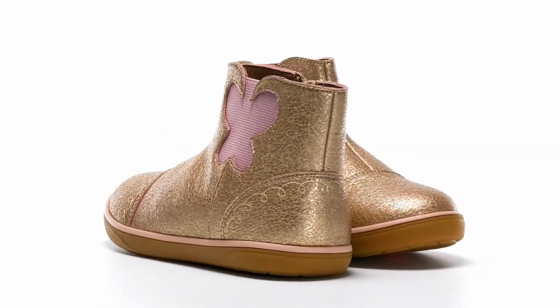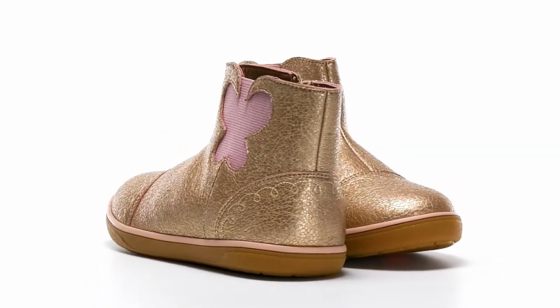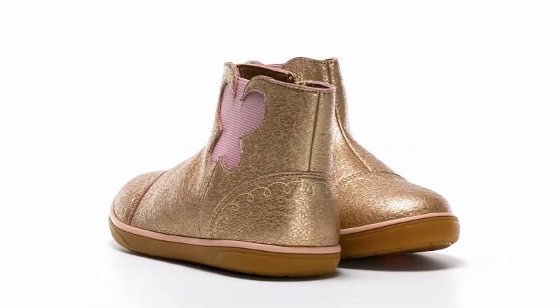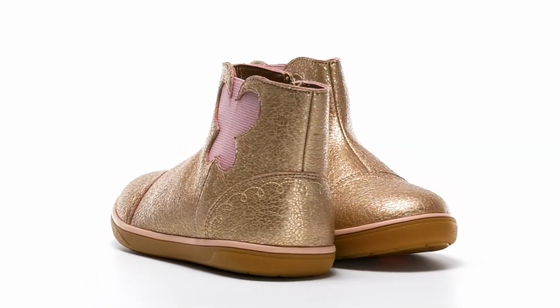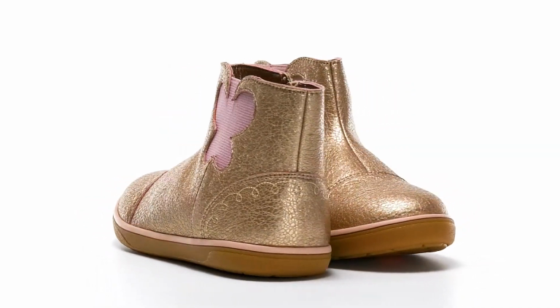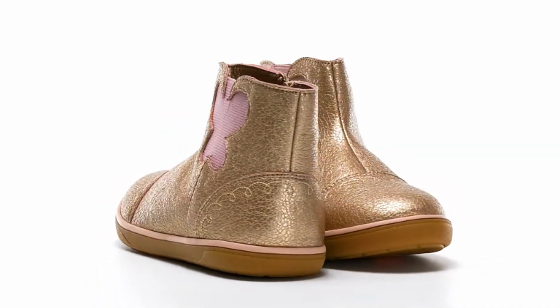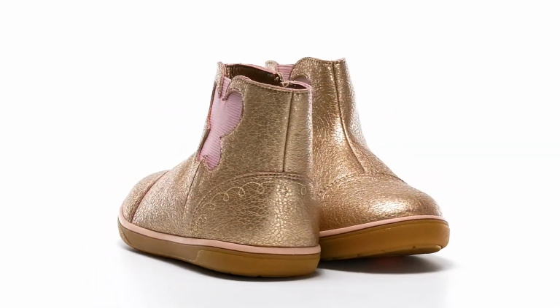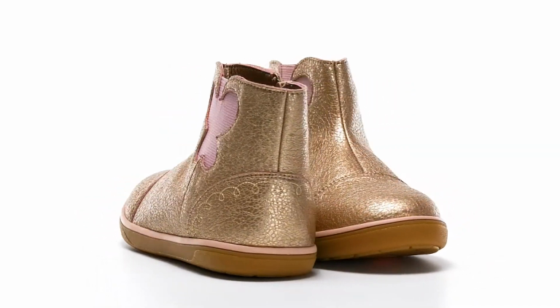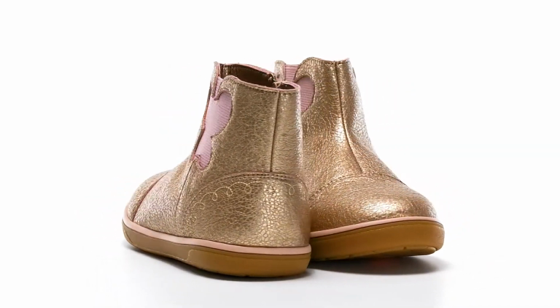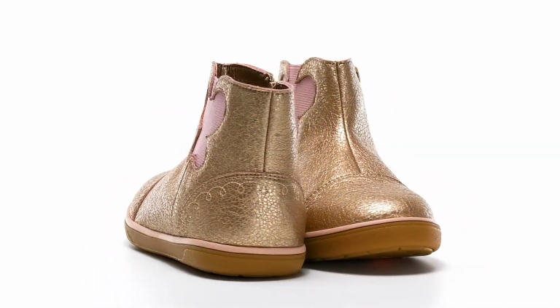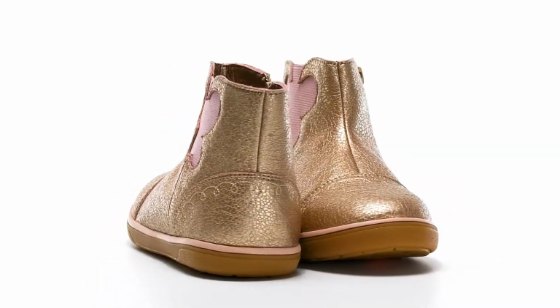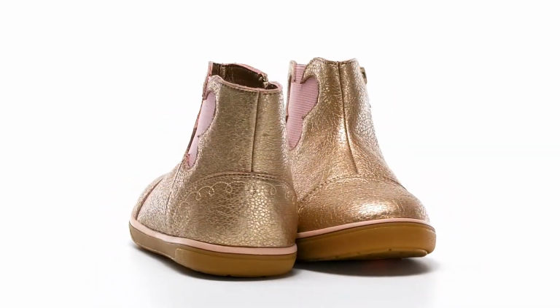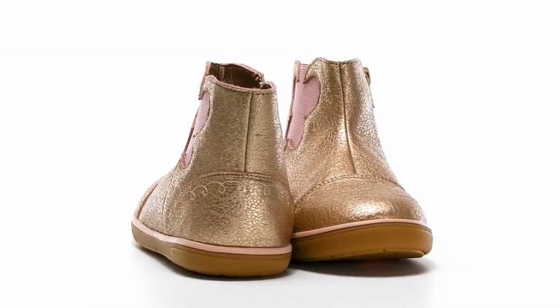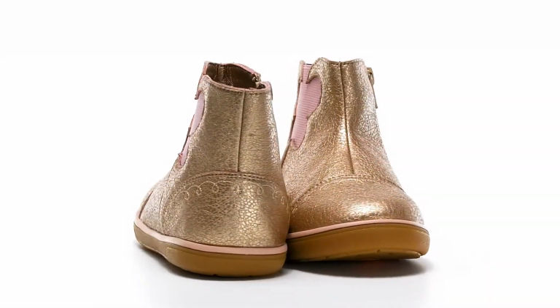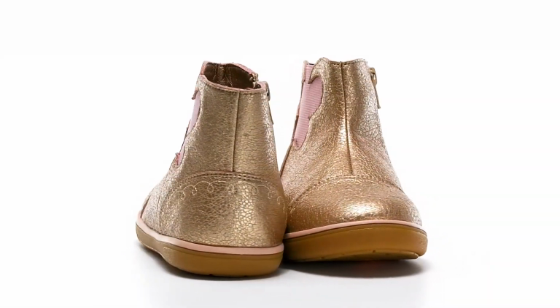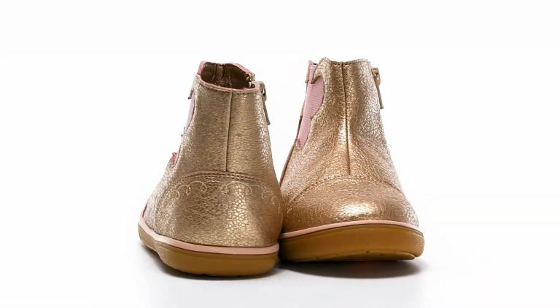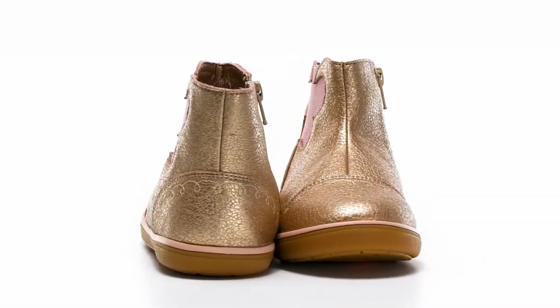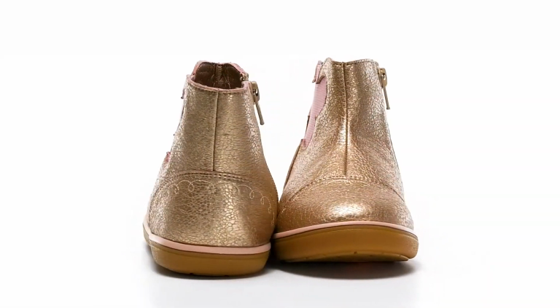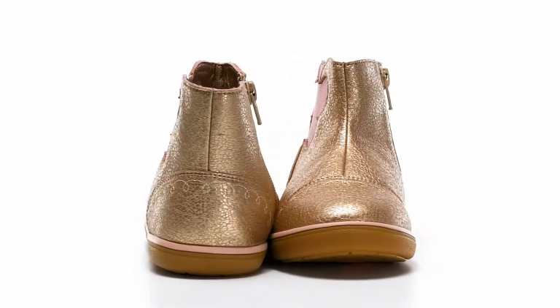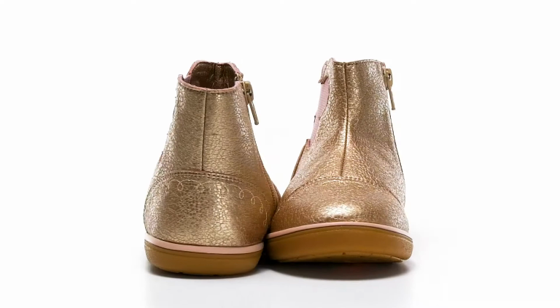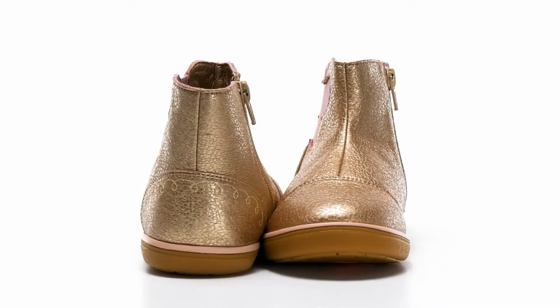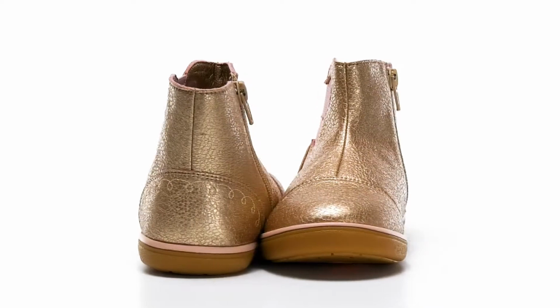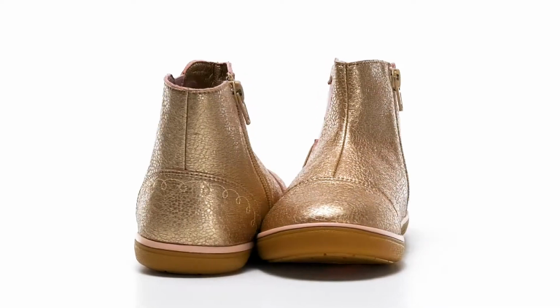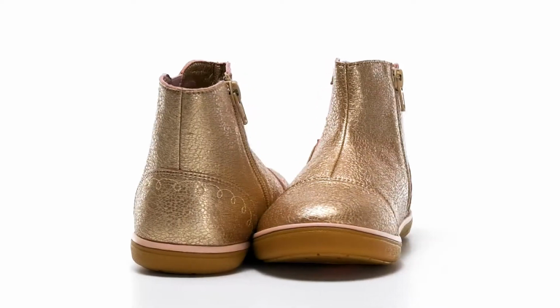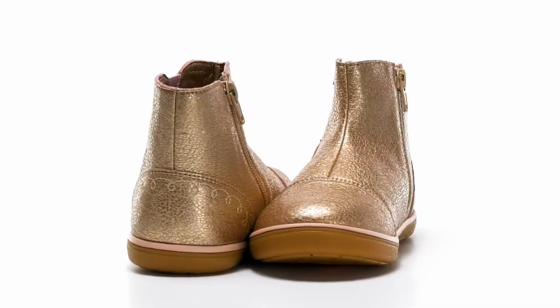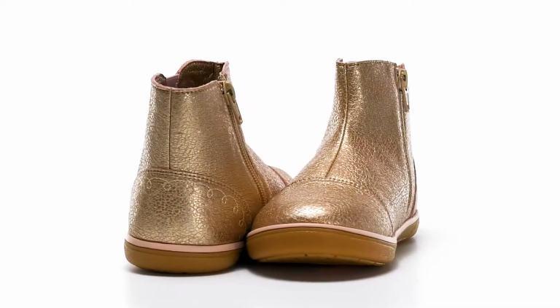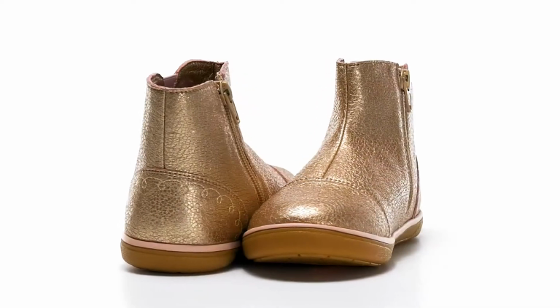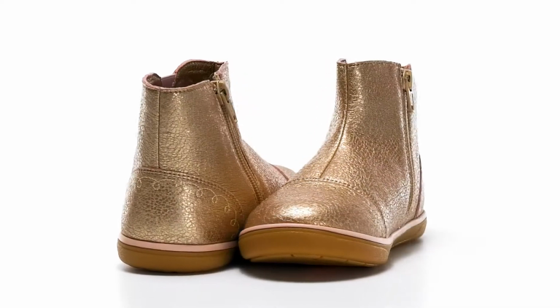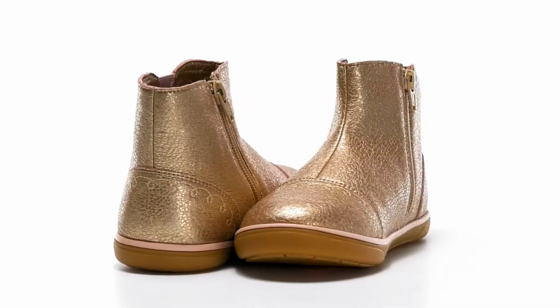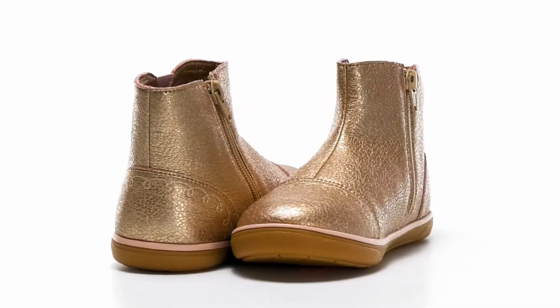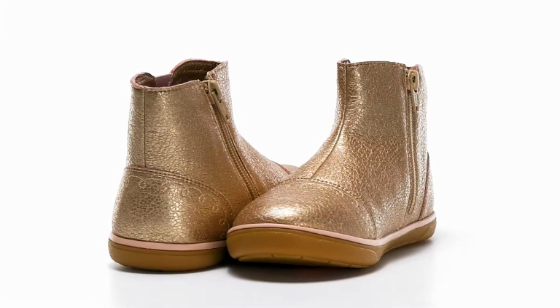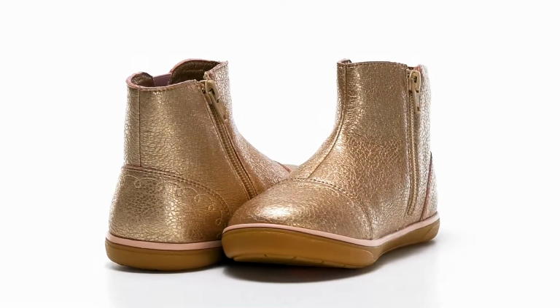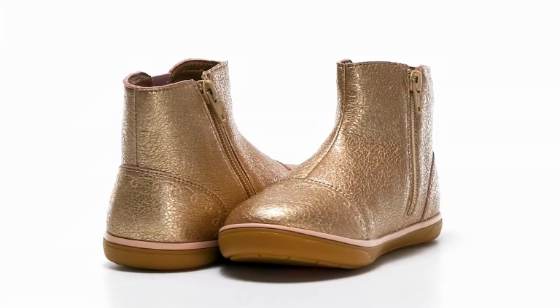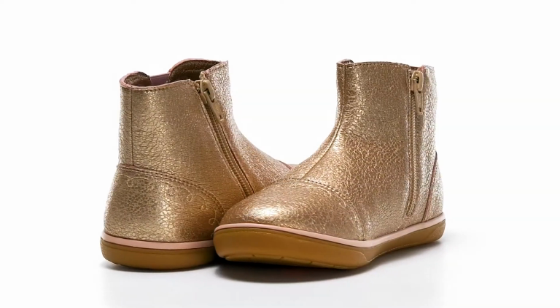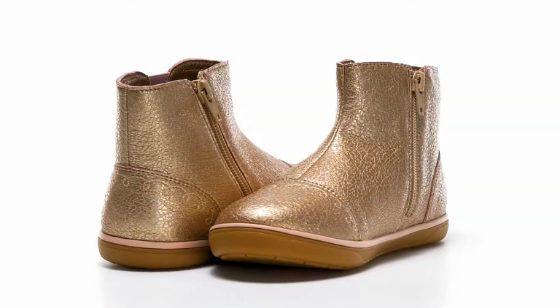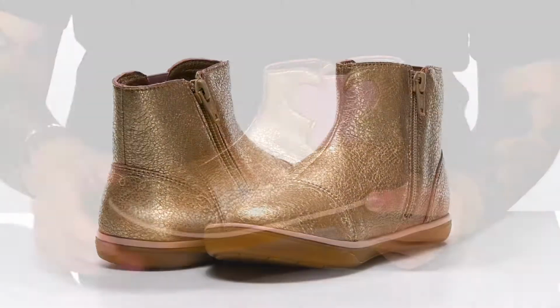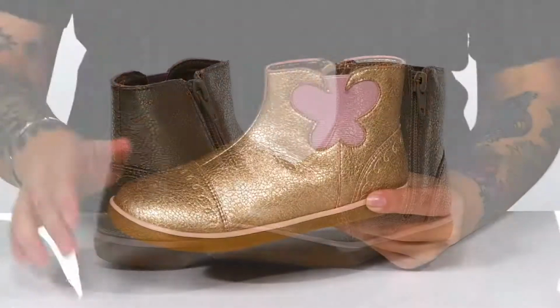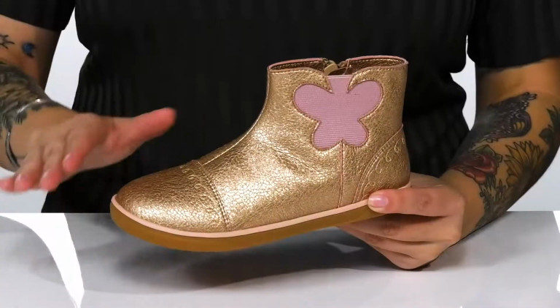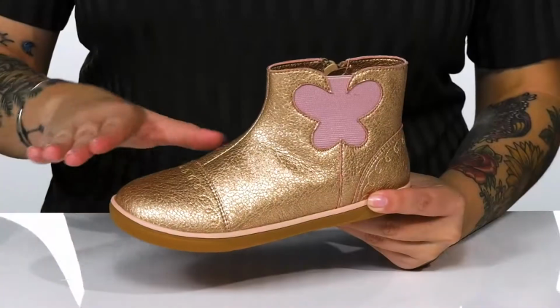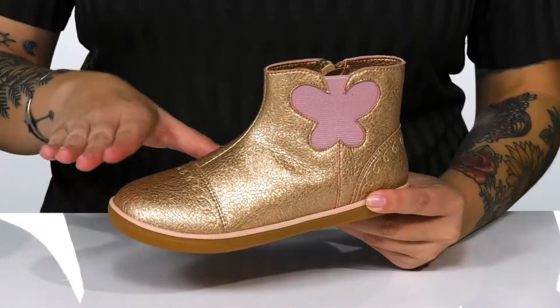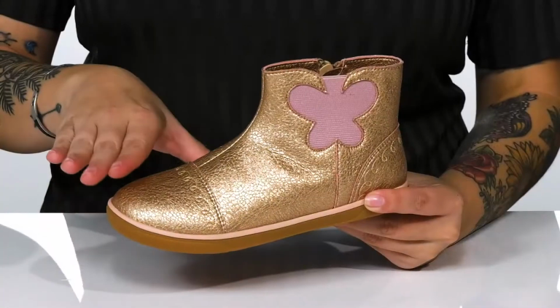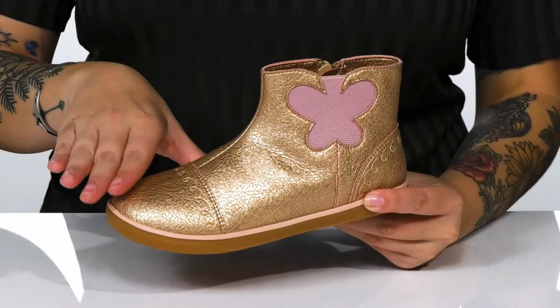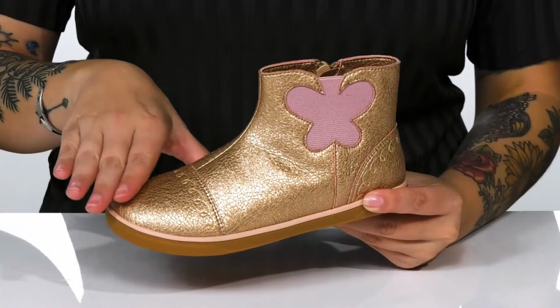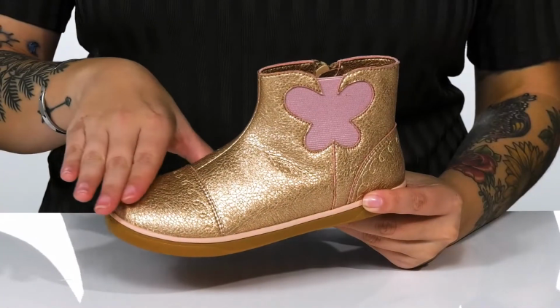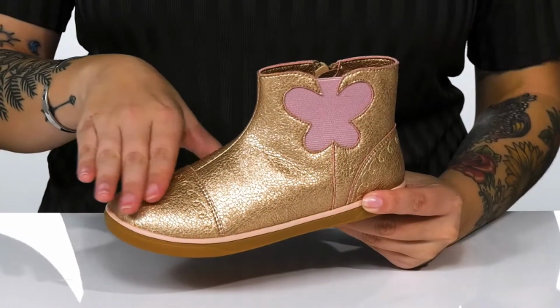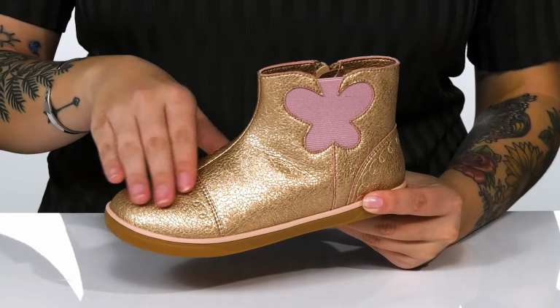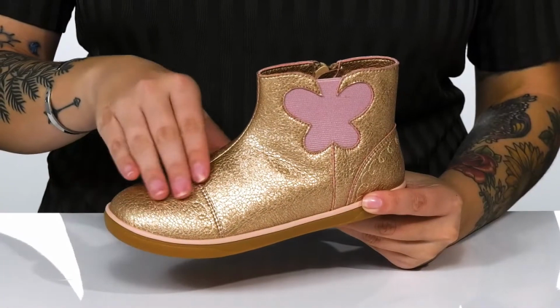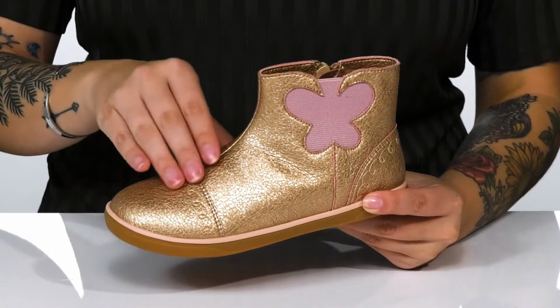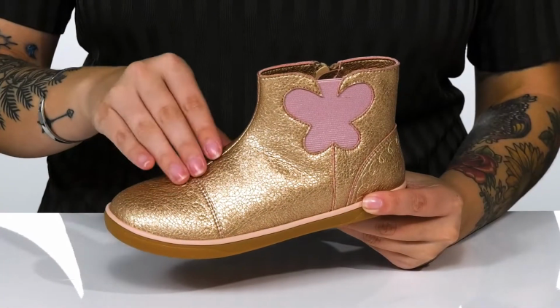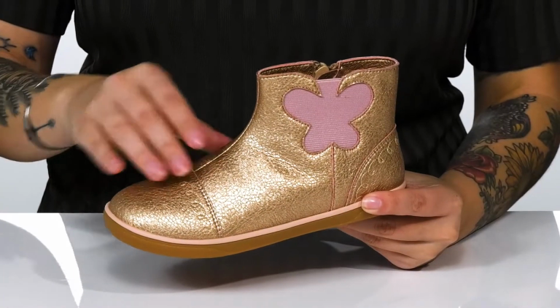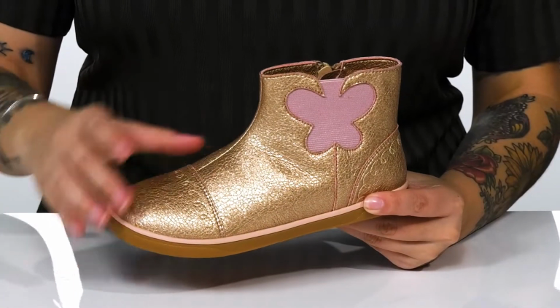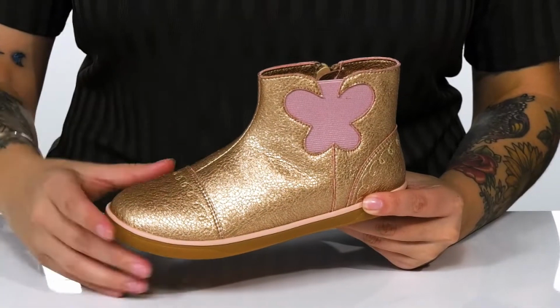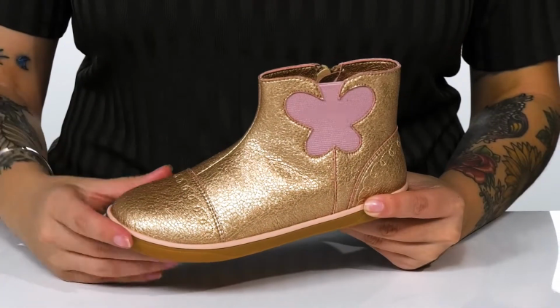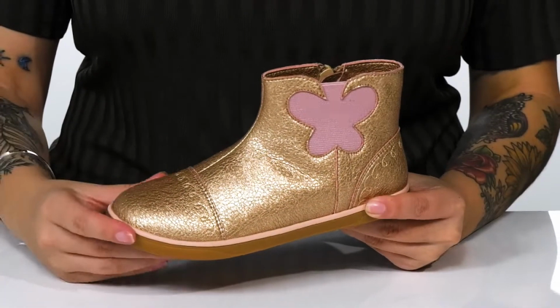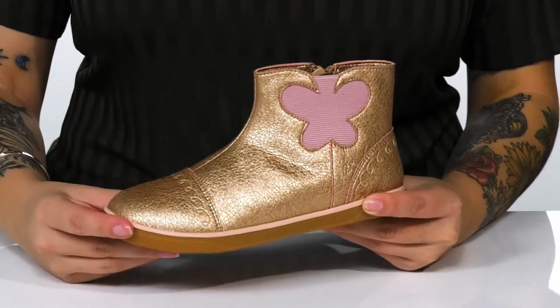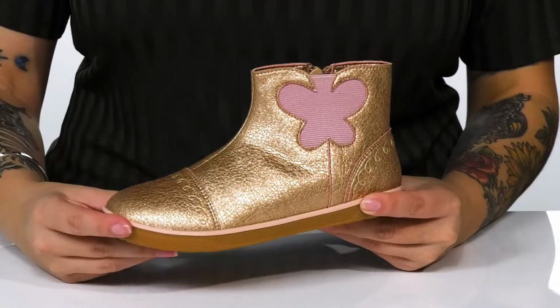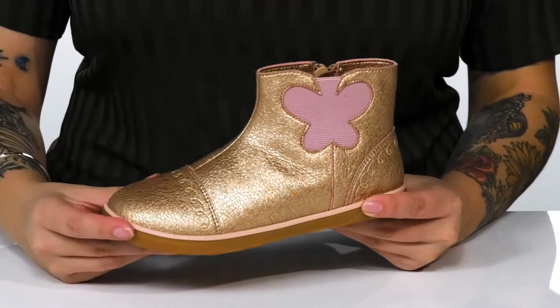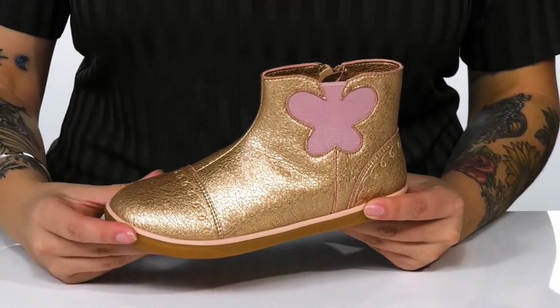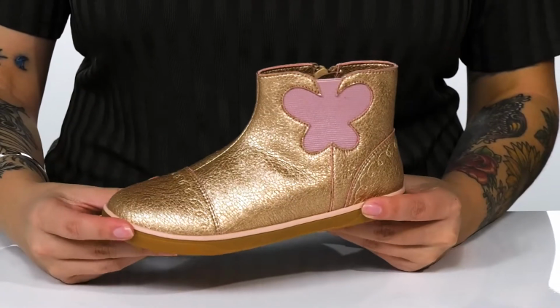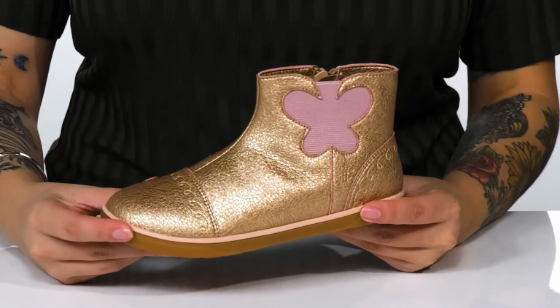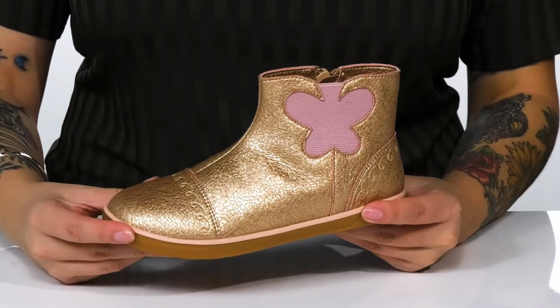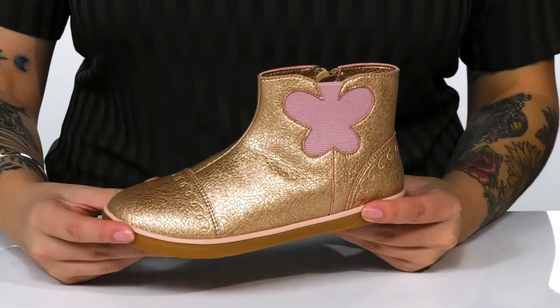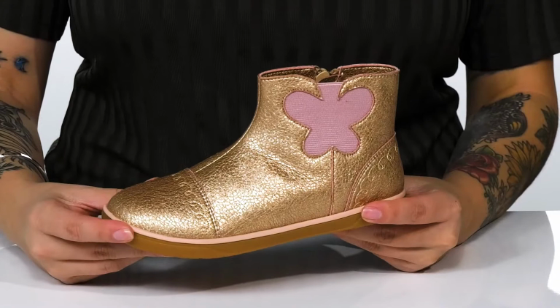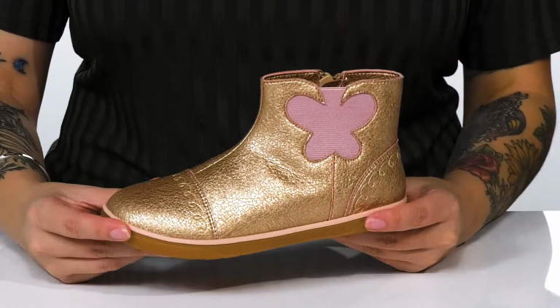Add this shining and cute style to your kid's wardrobe. These have a synthetic upper with a really fun shine to them.